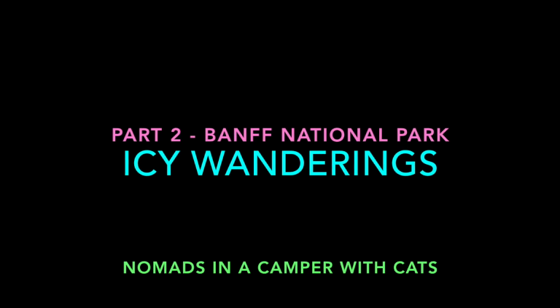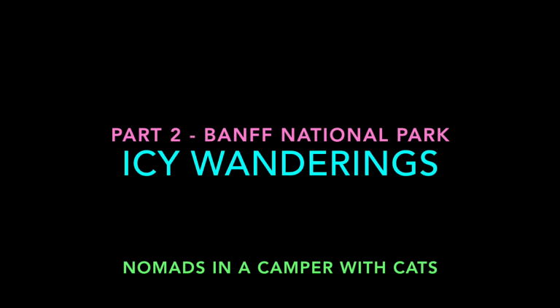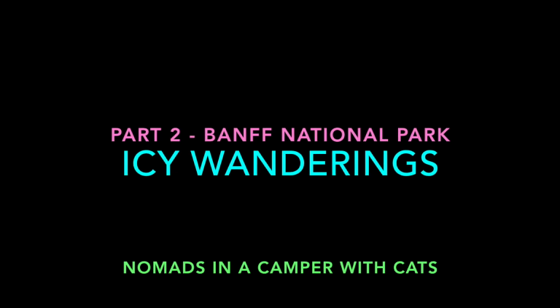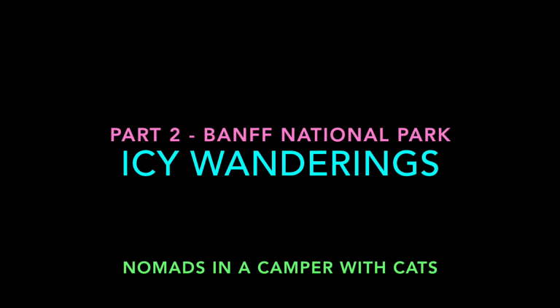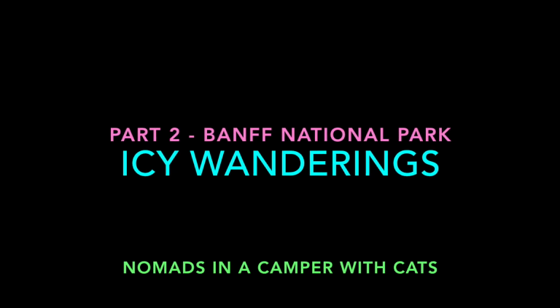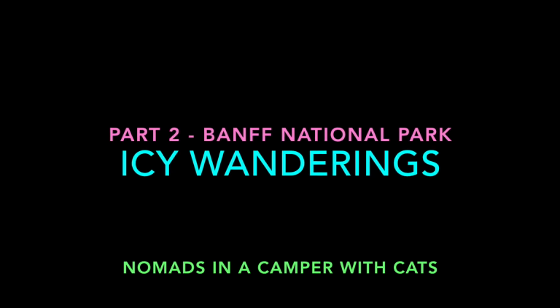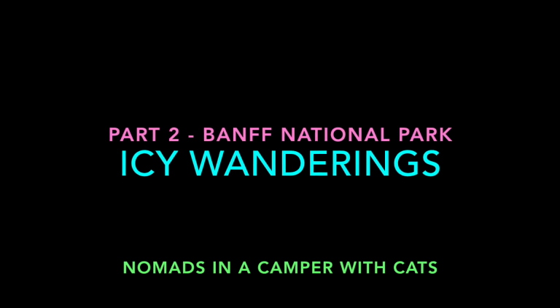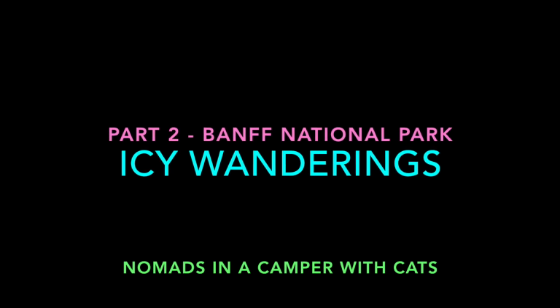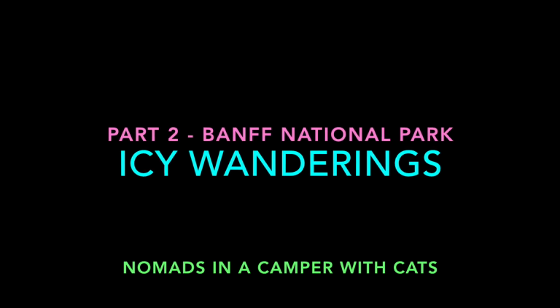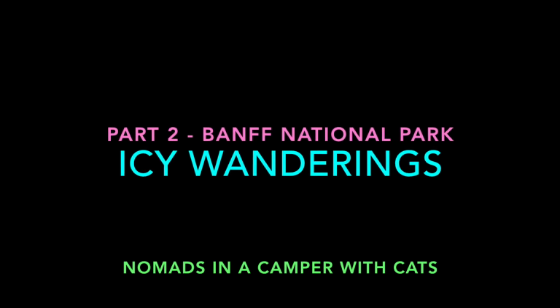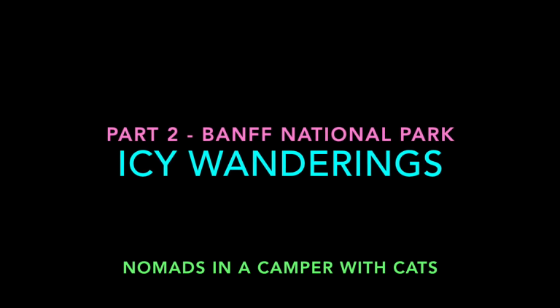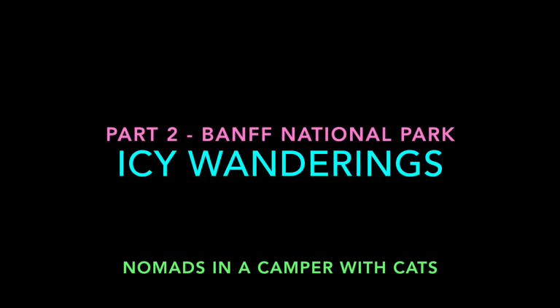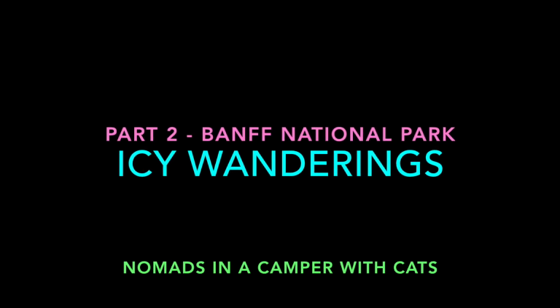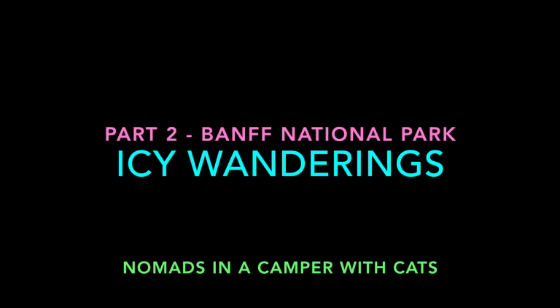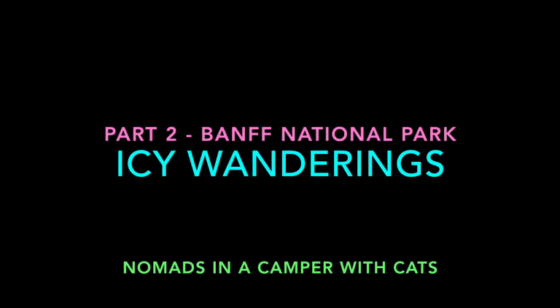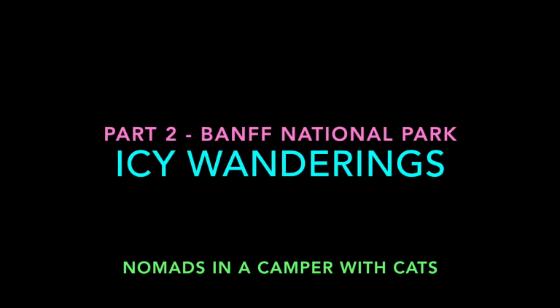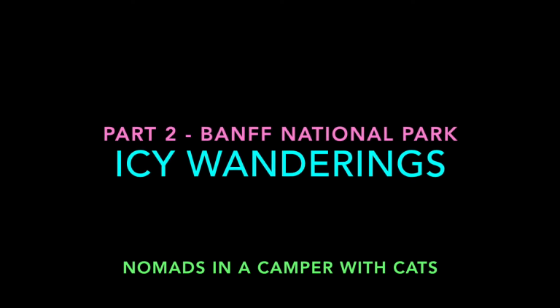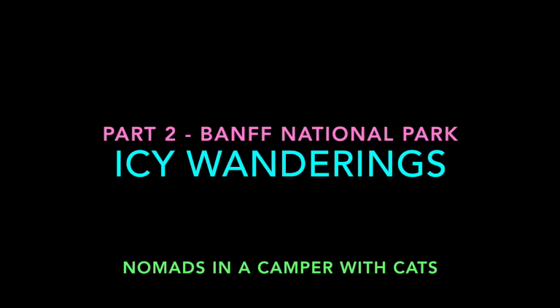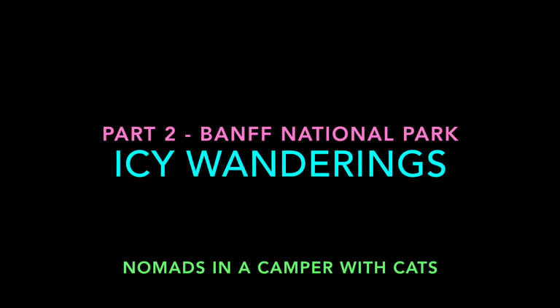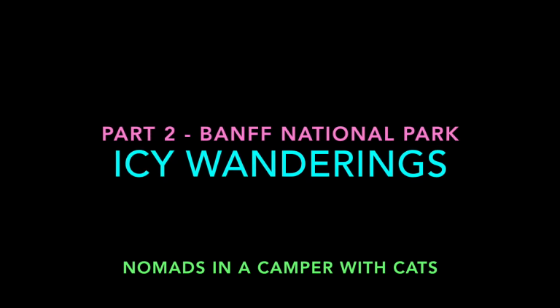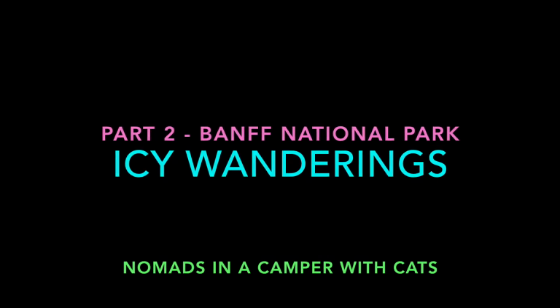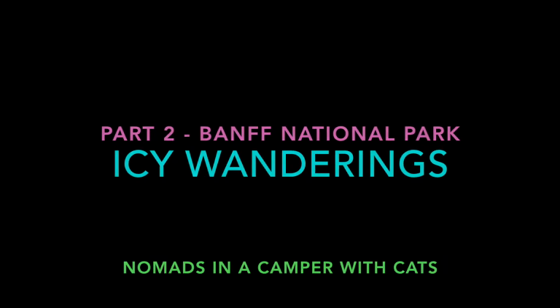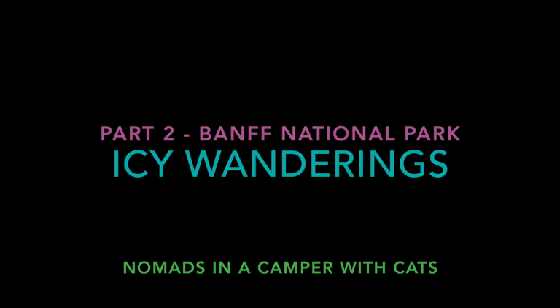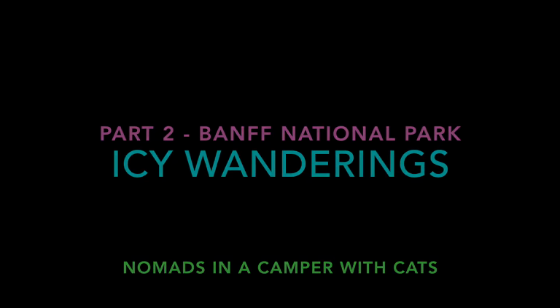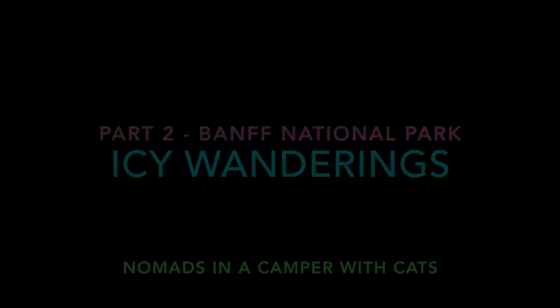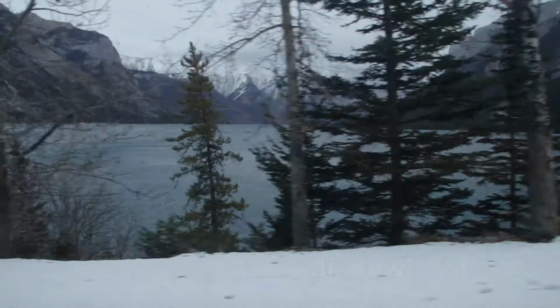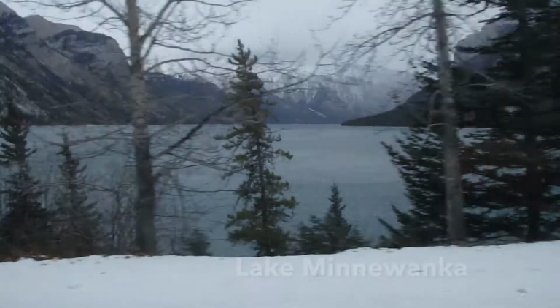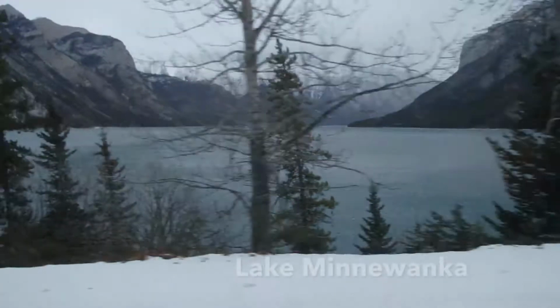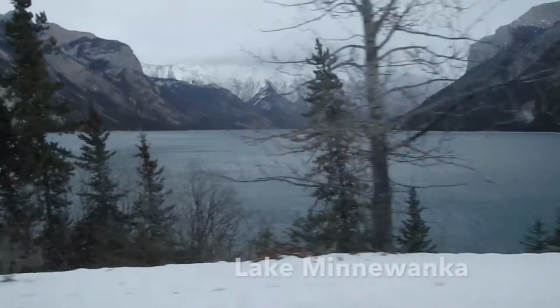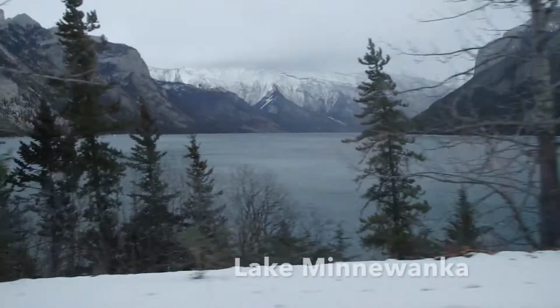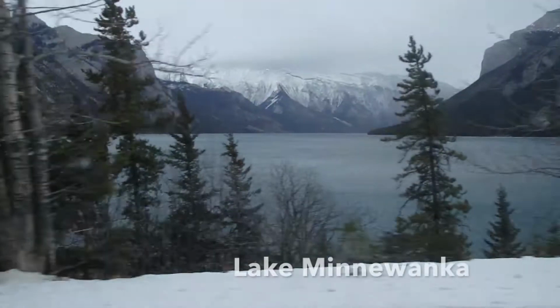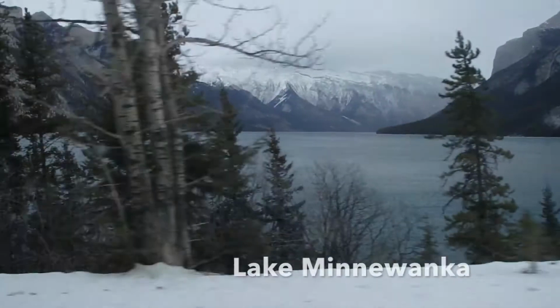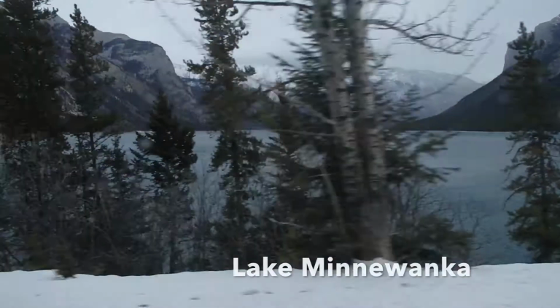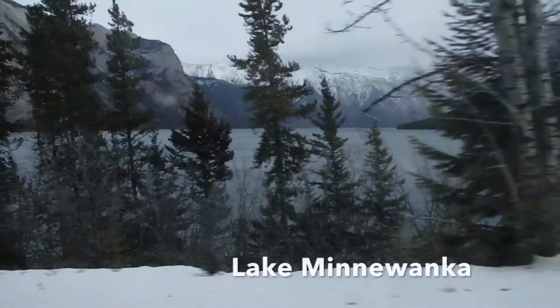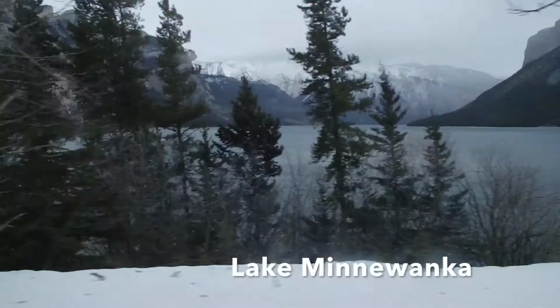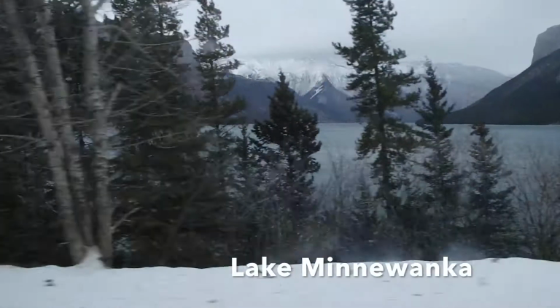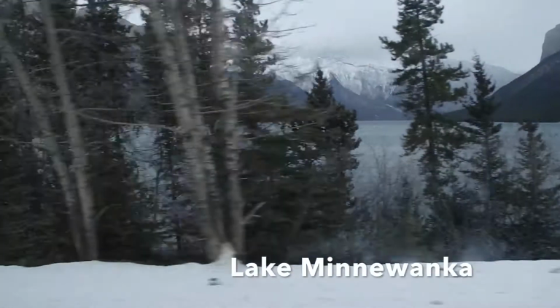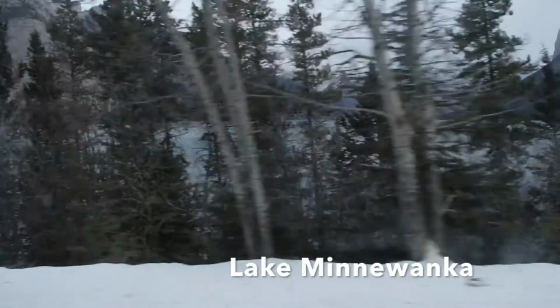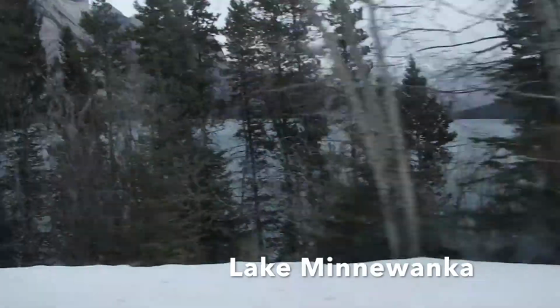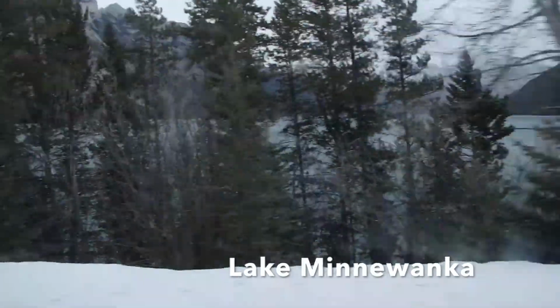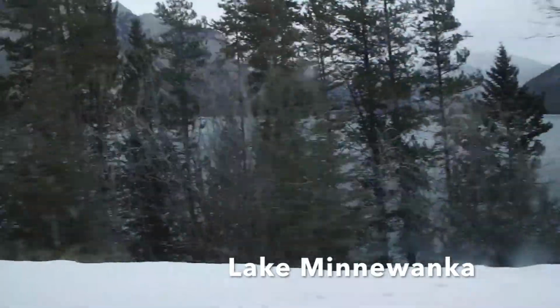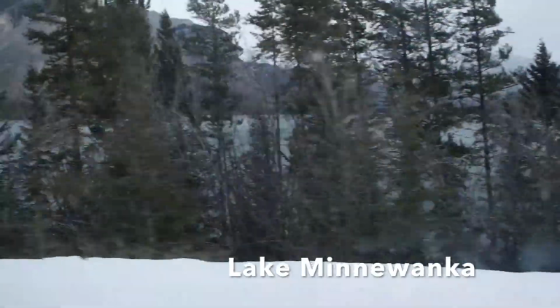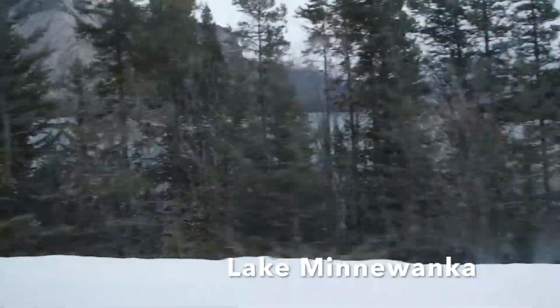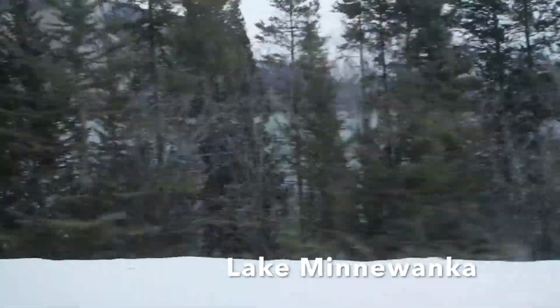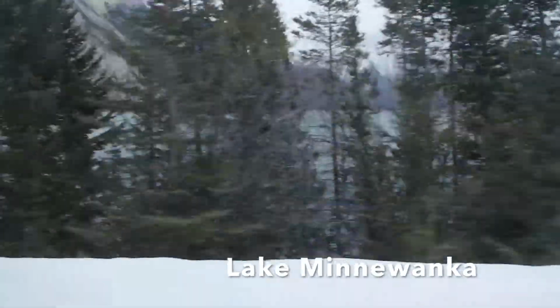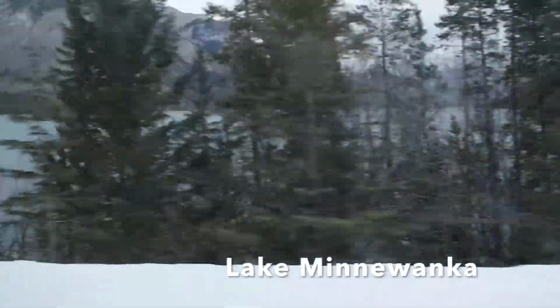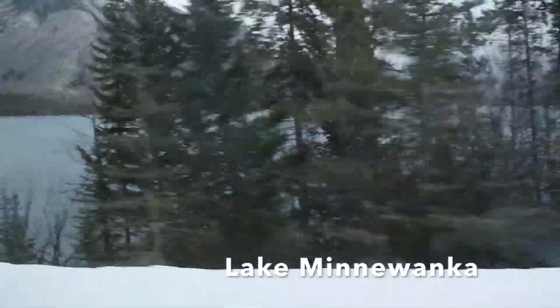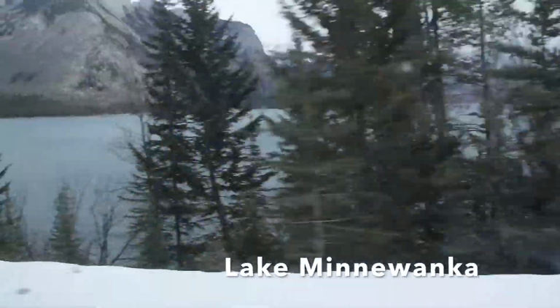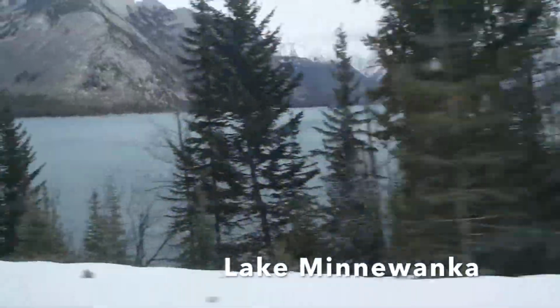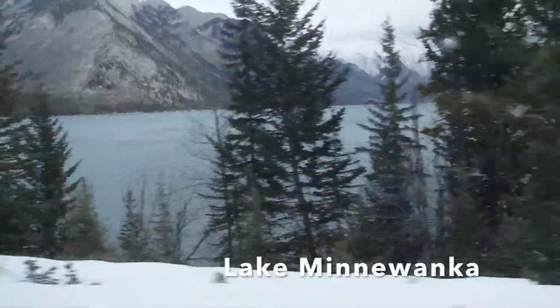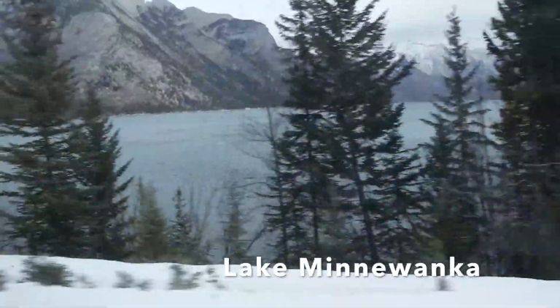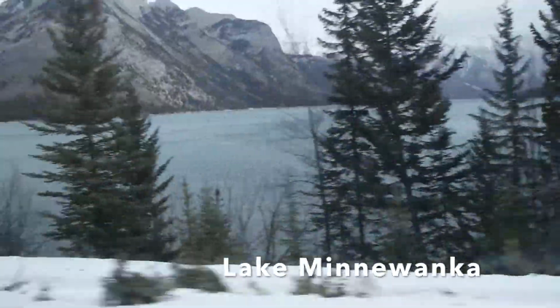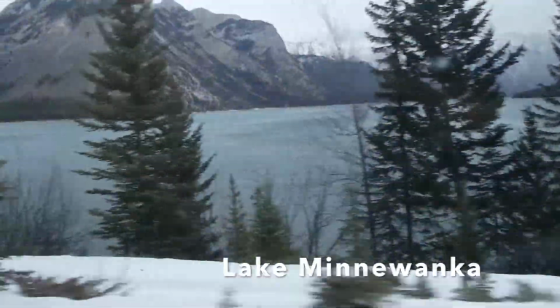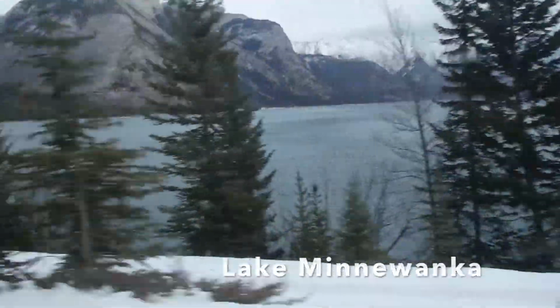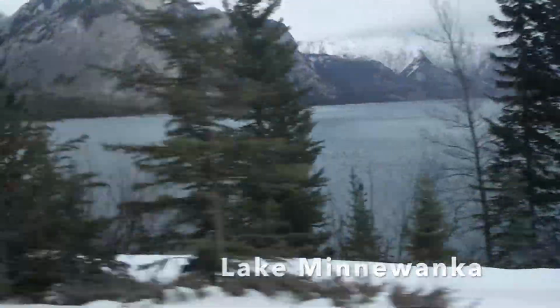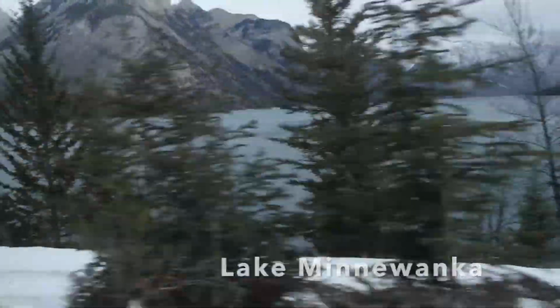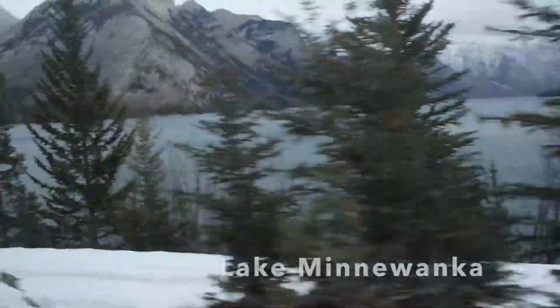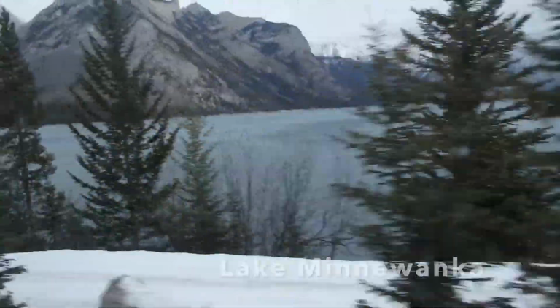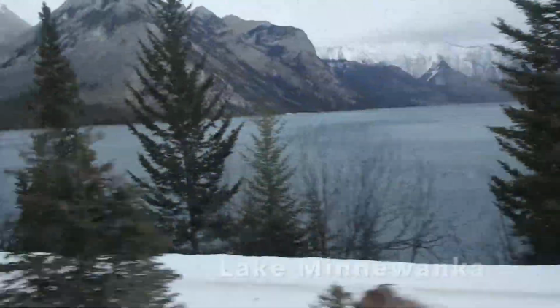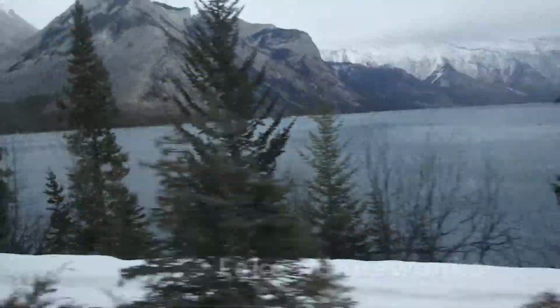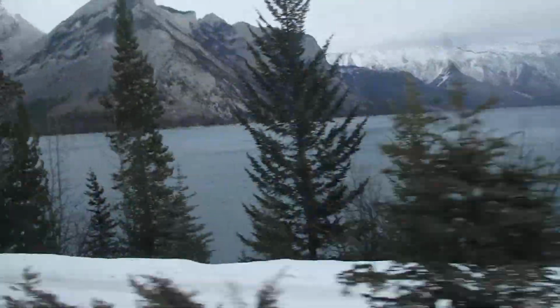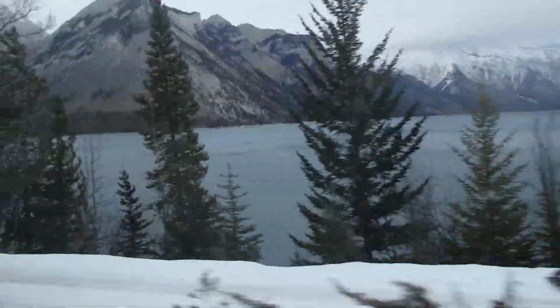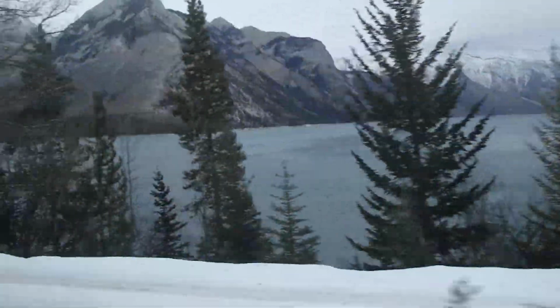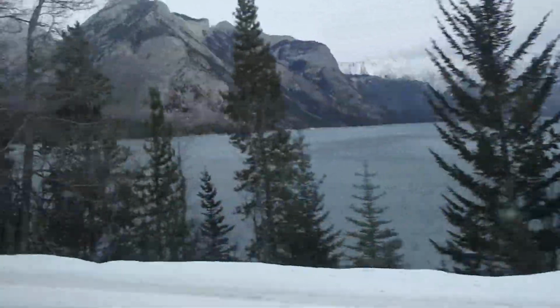Hello everybody! This video is about our trip to Banff. It's part two of a two-part series.